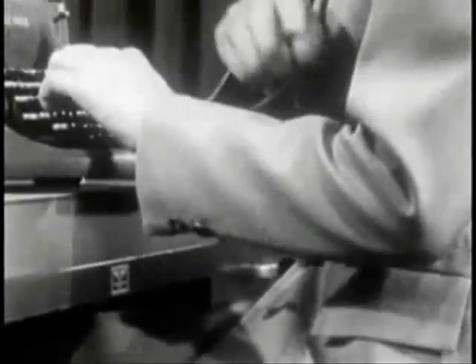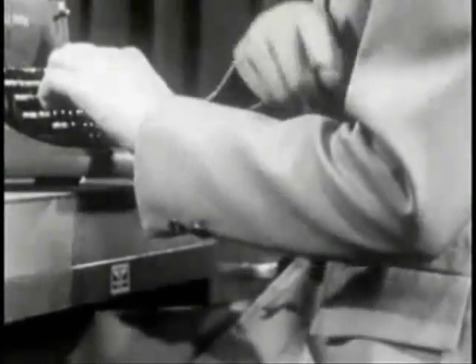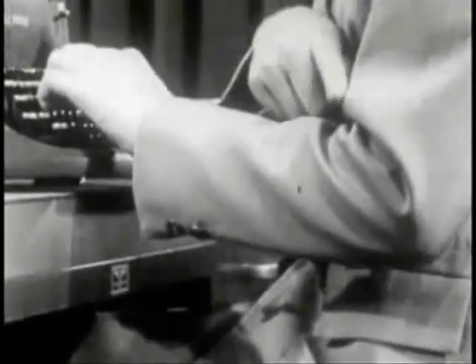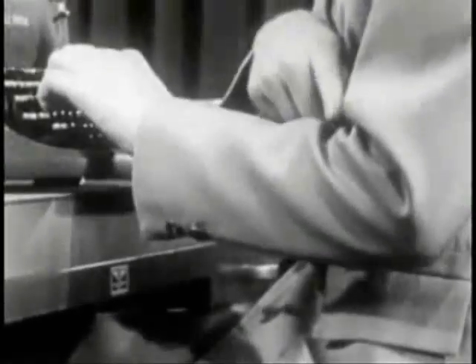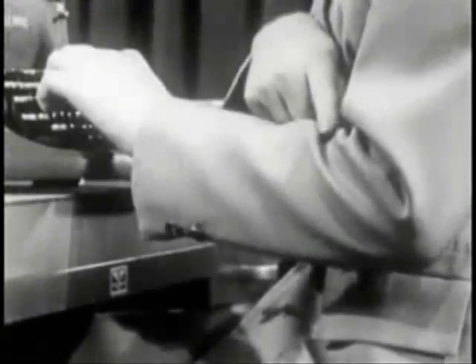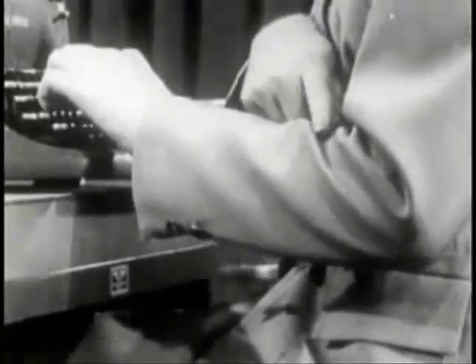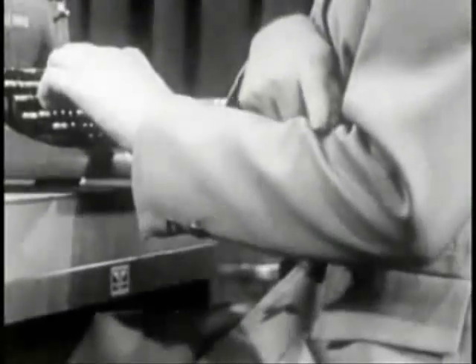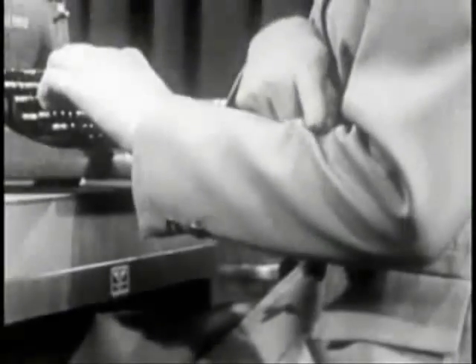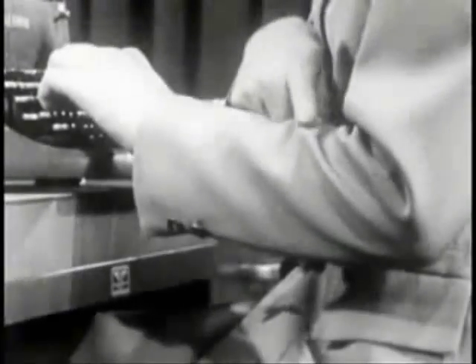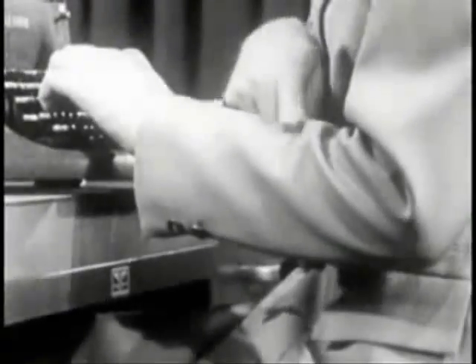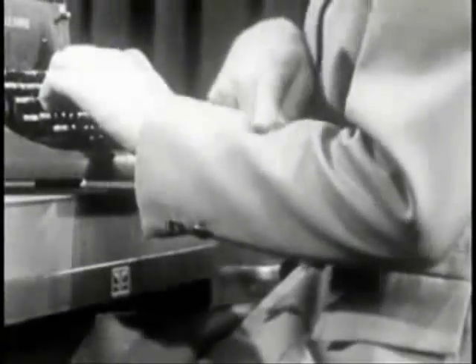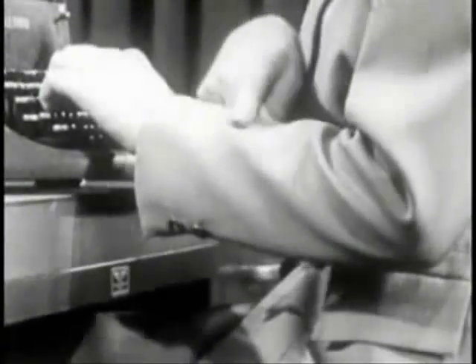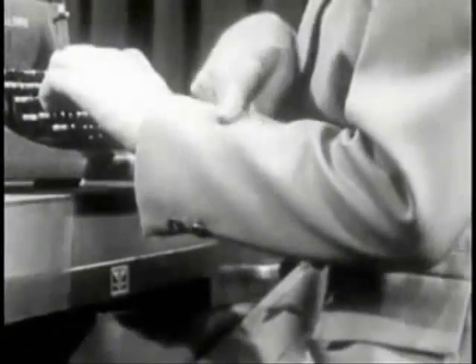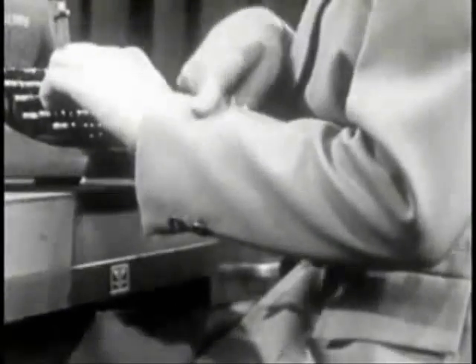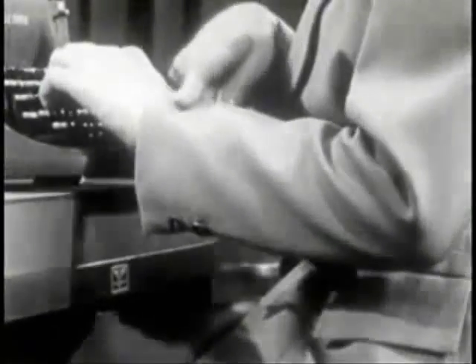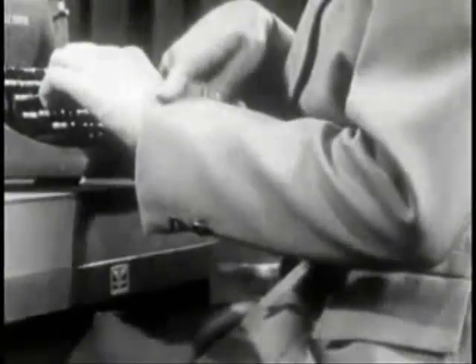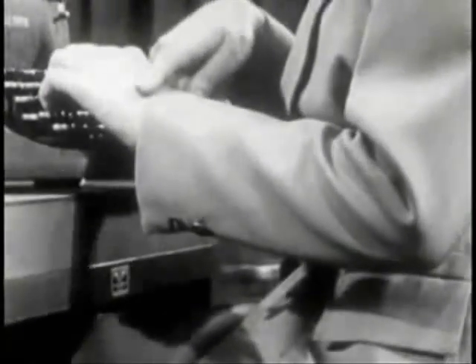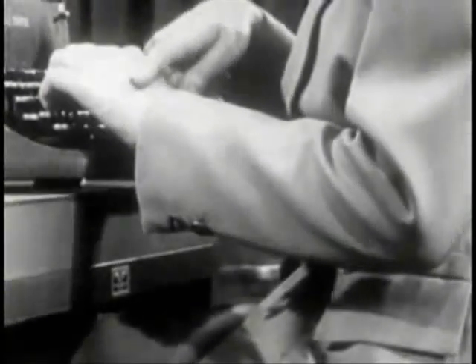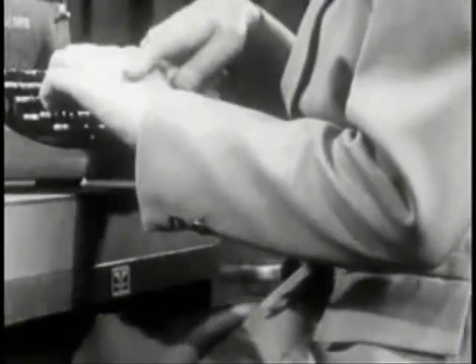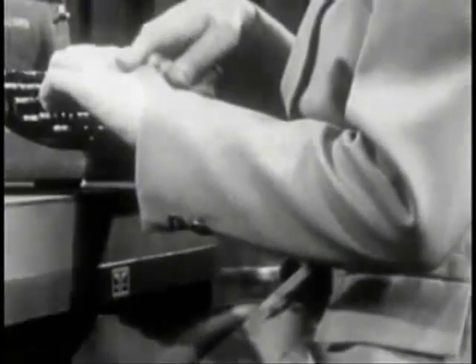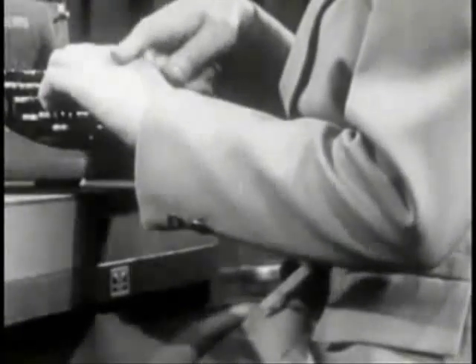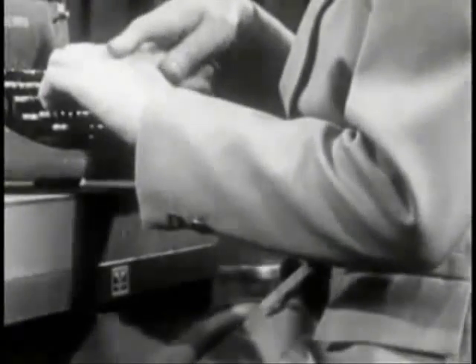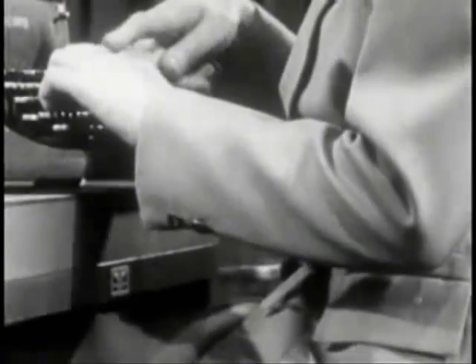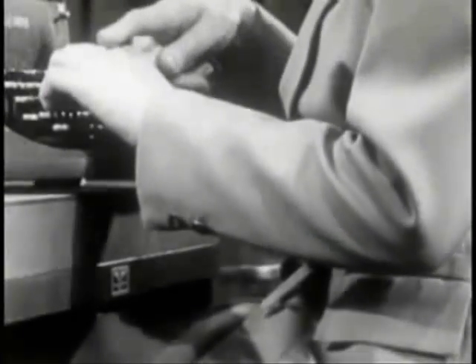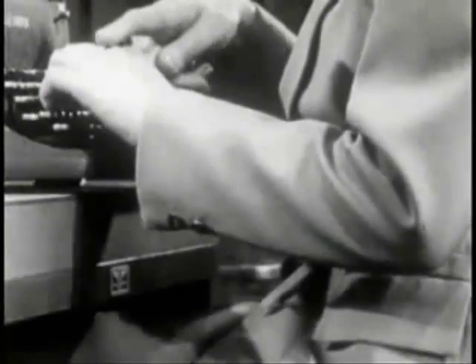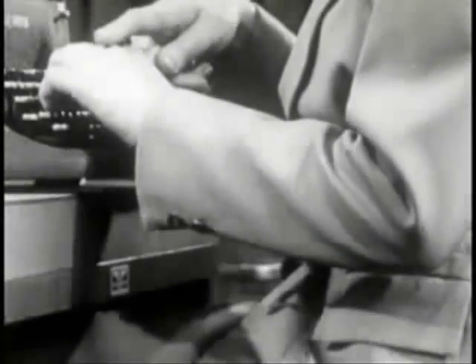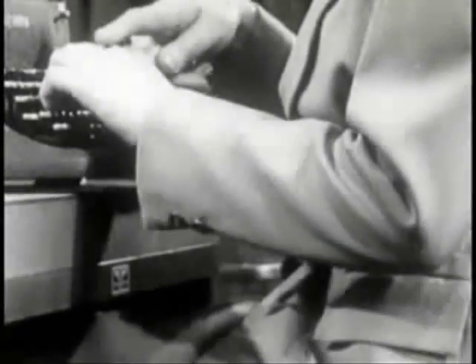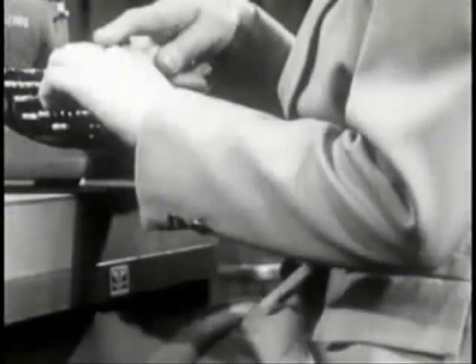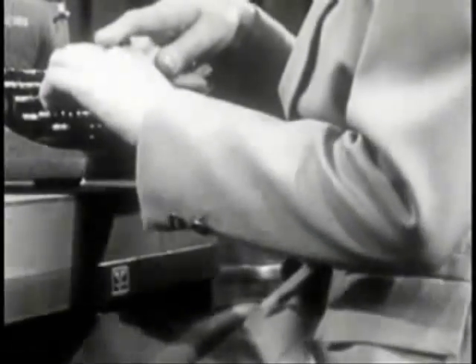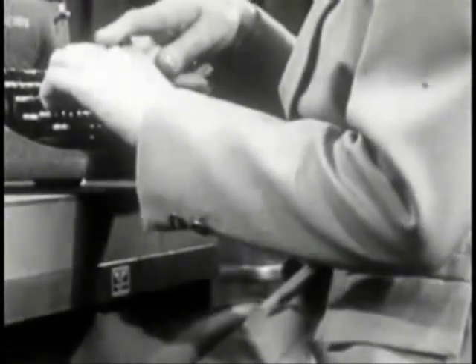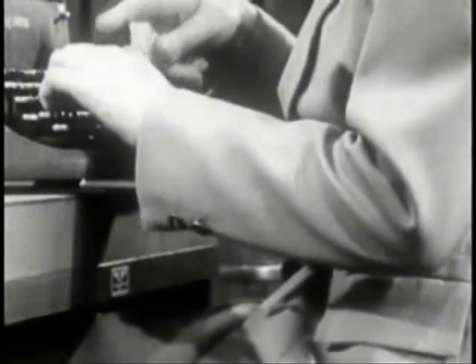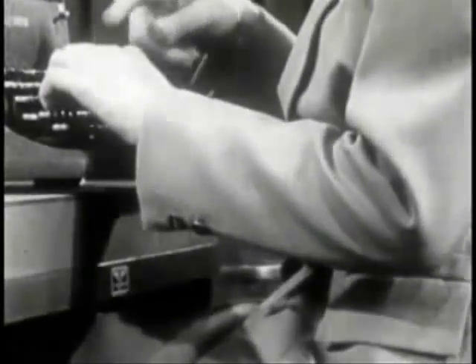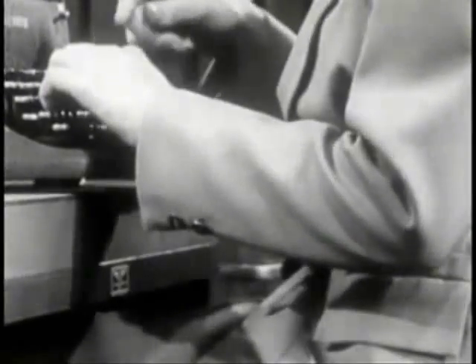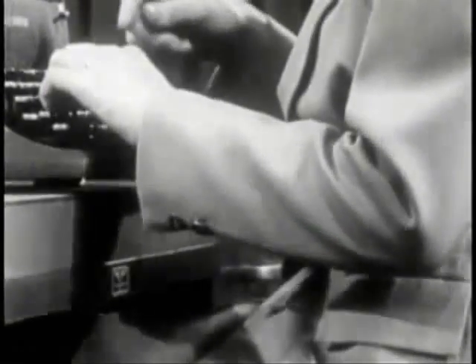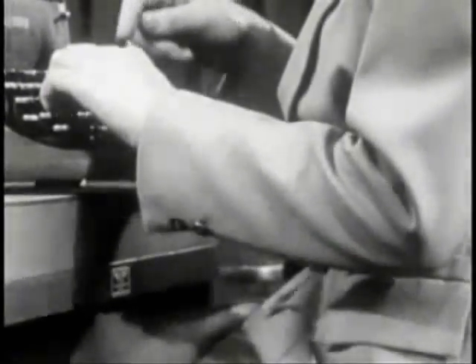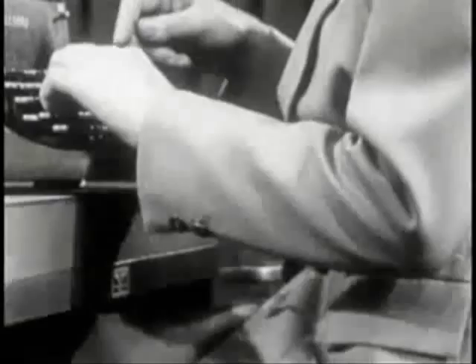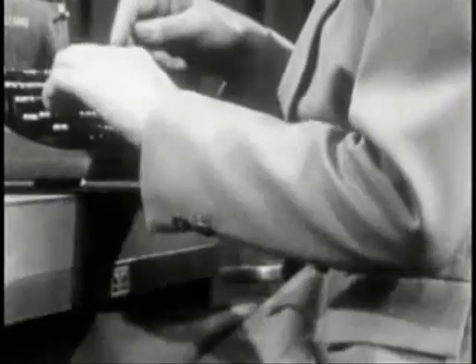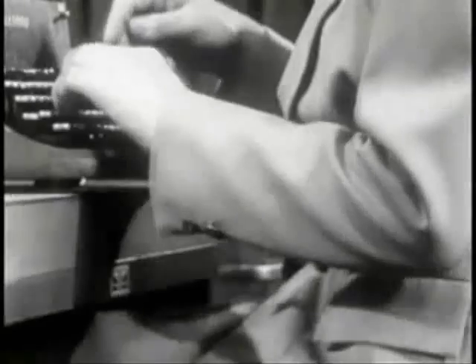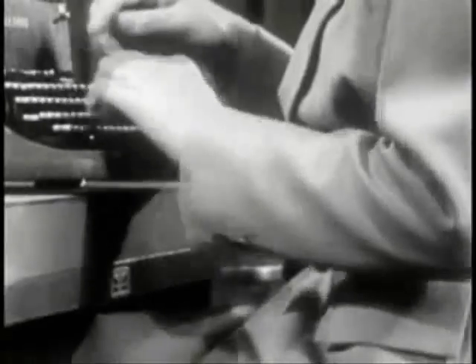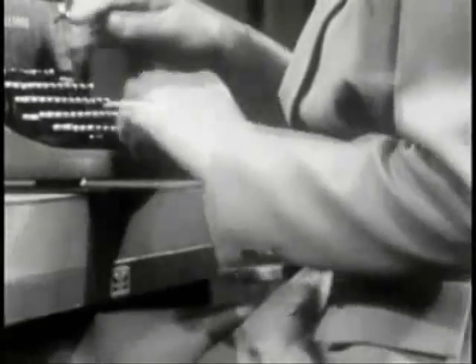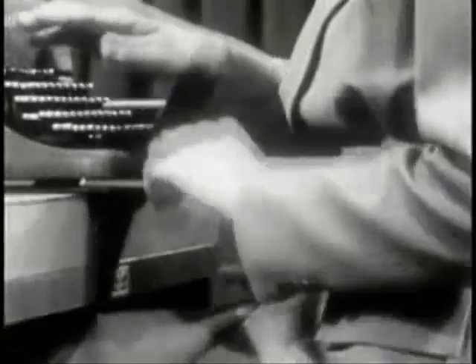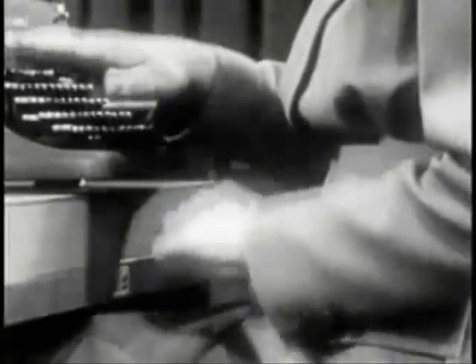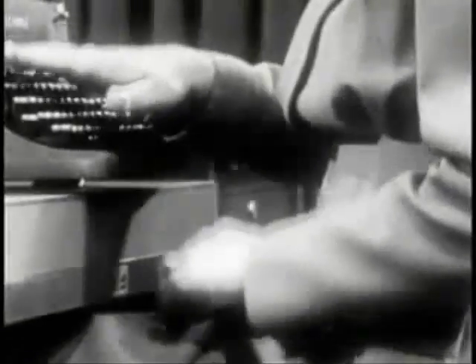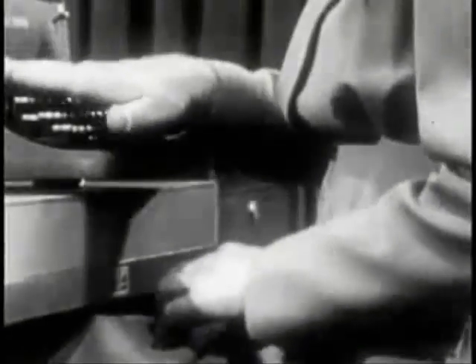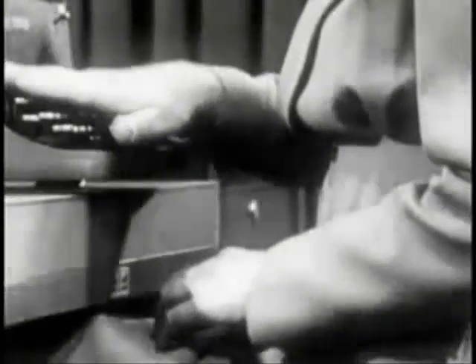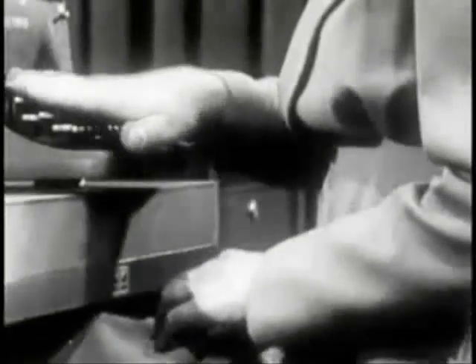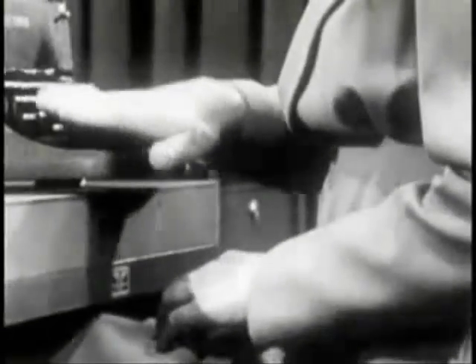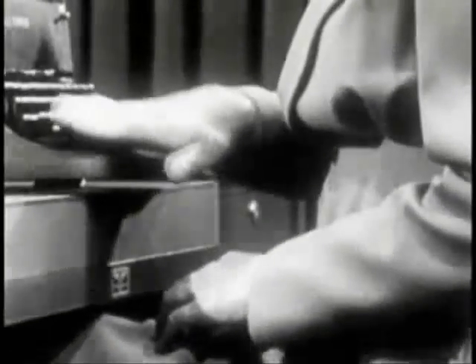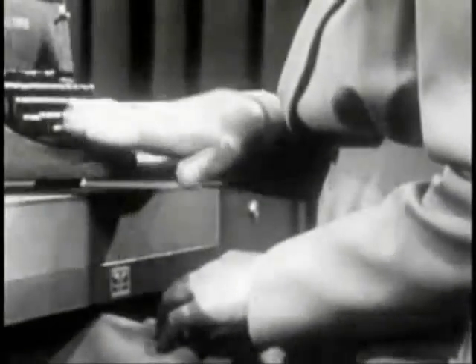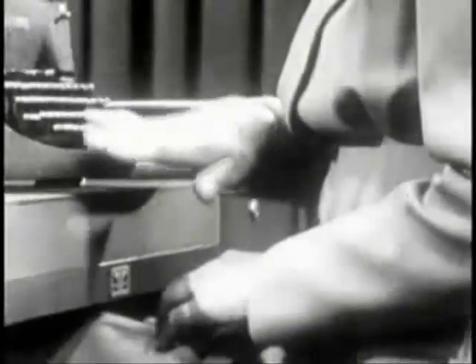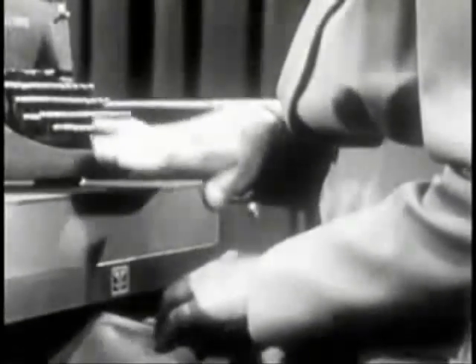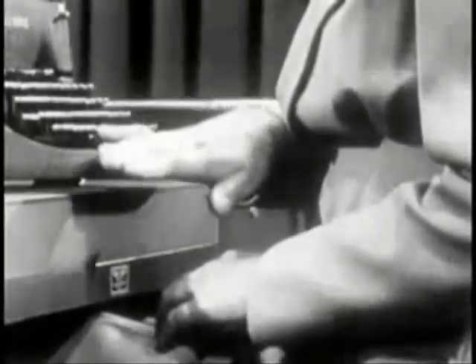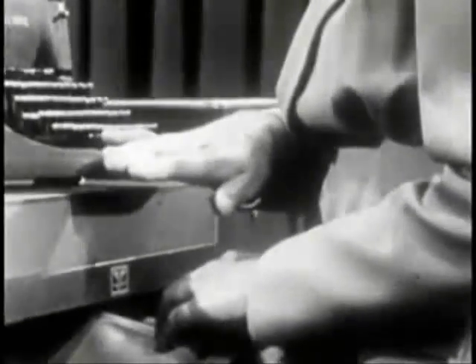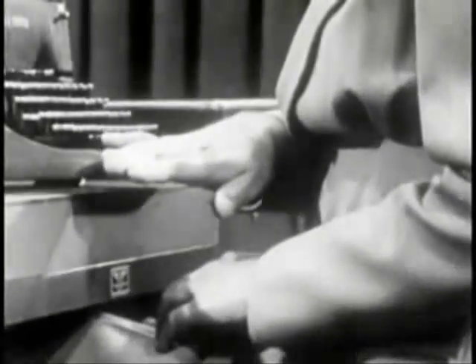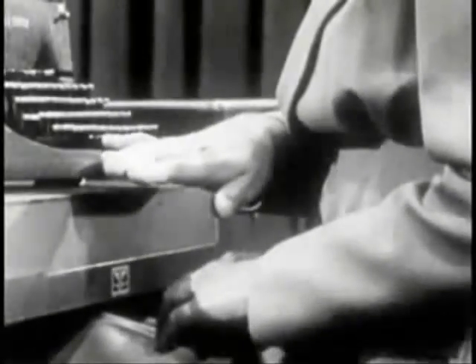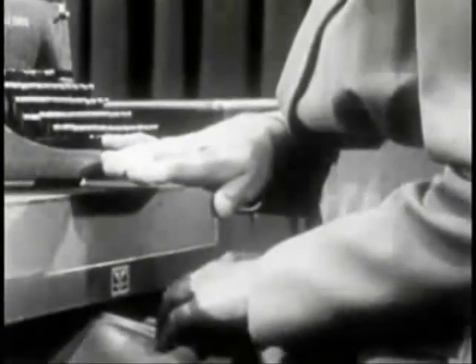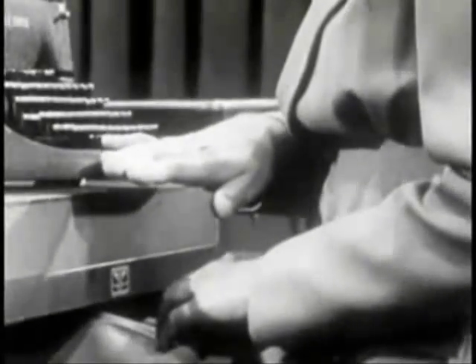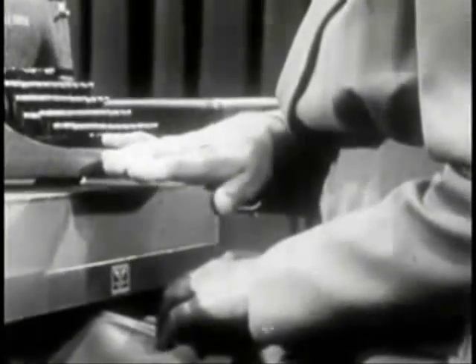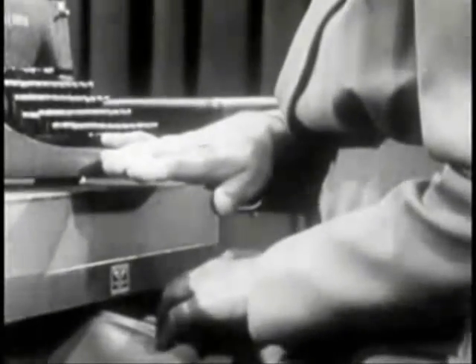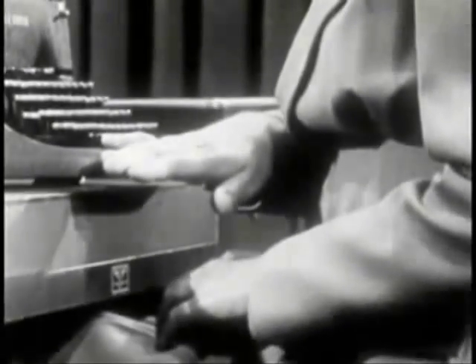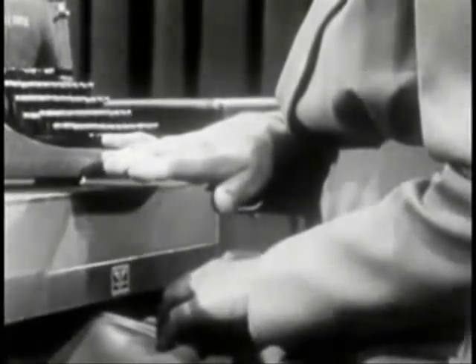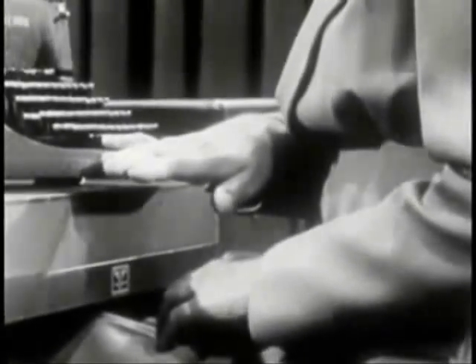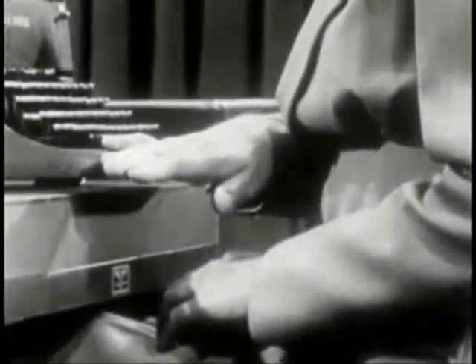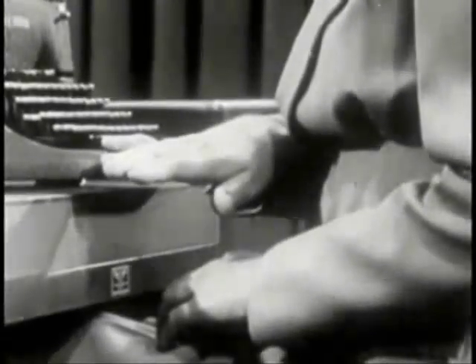Your forearm, wrist, and back of hand should slant upward, parallel to the slant of the keyboard.